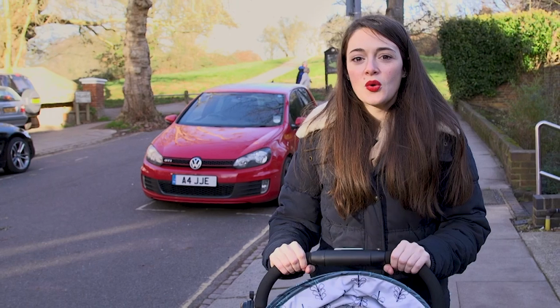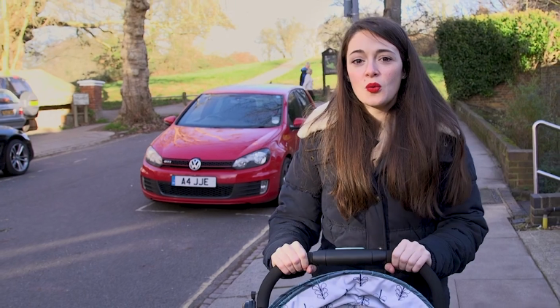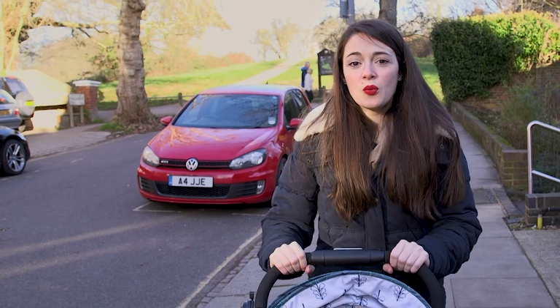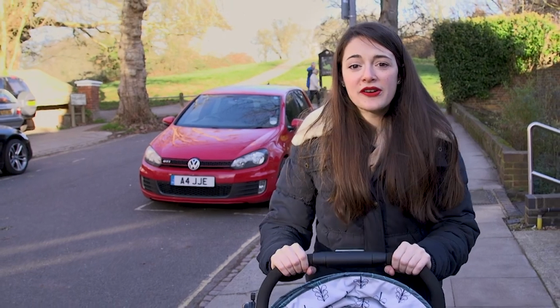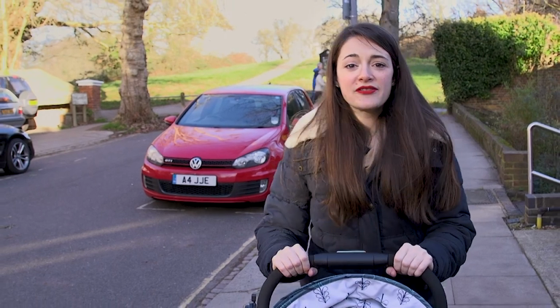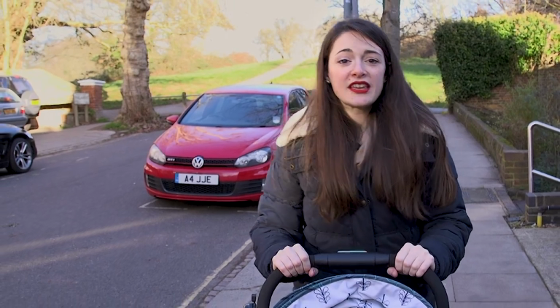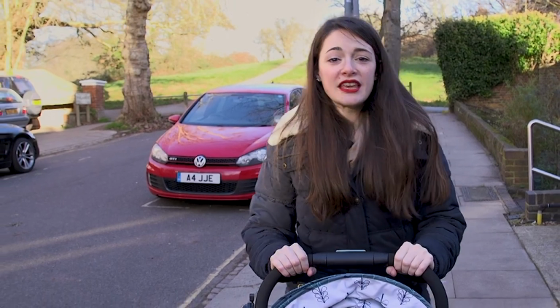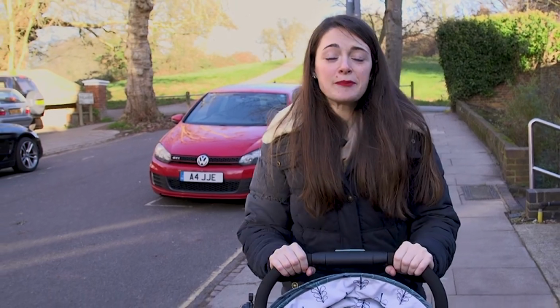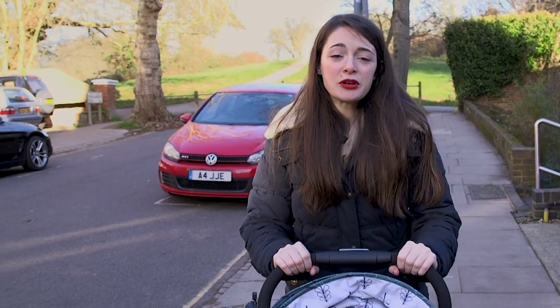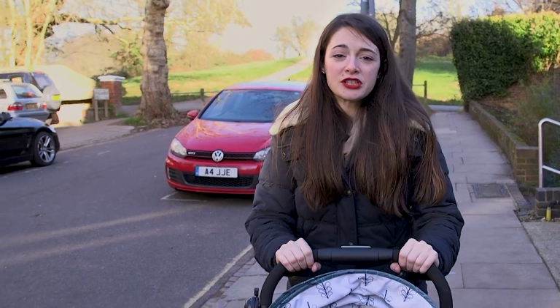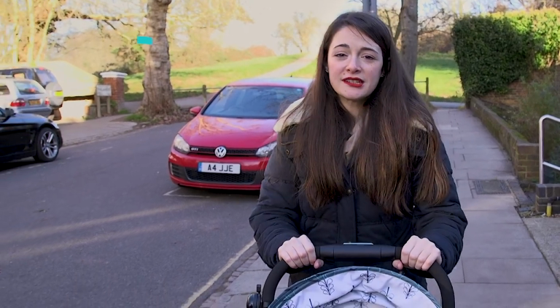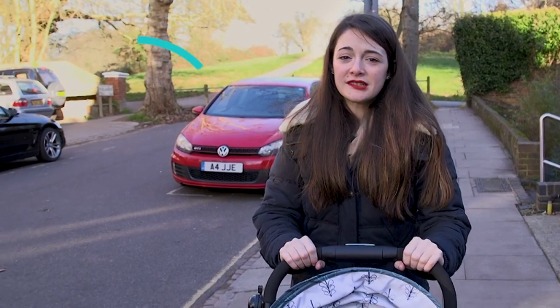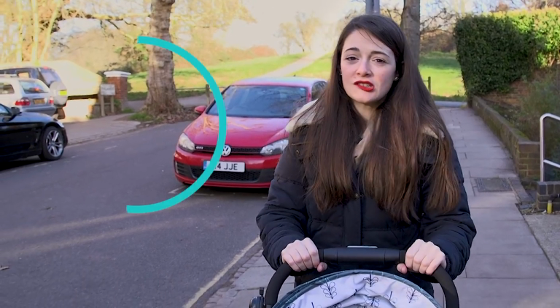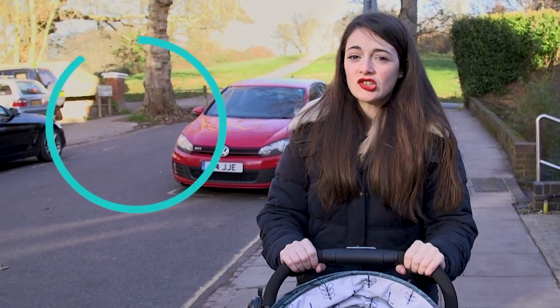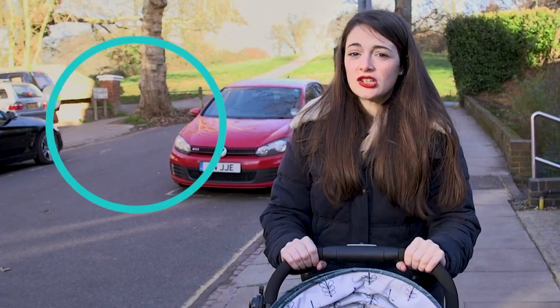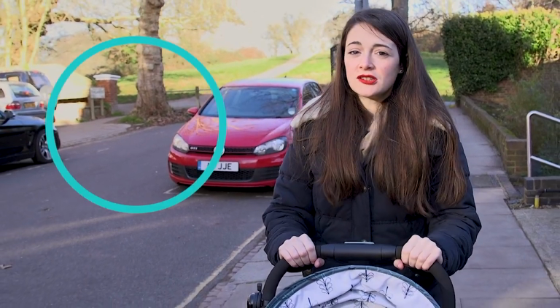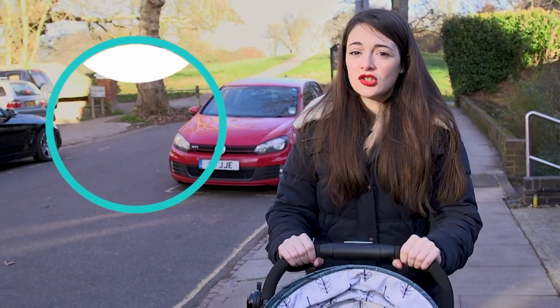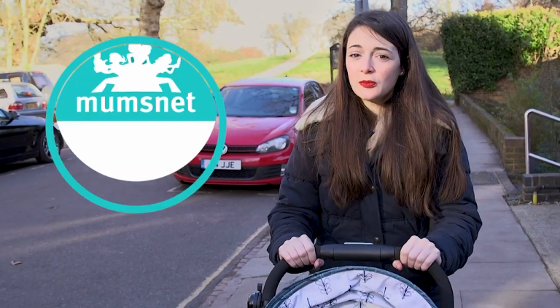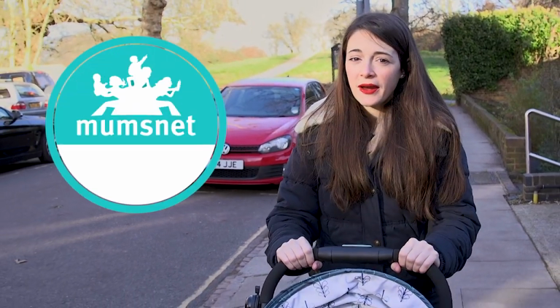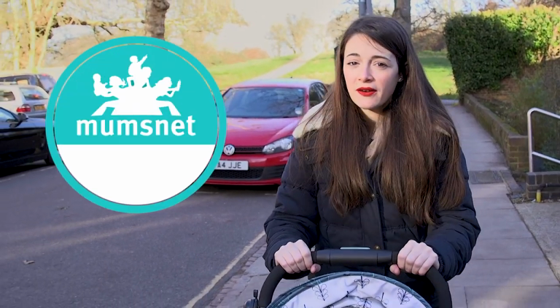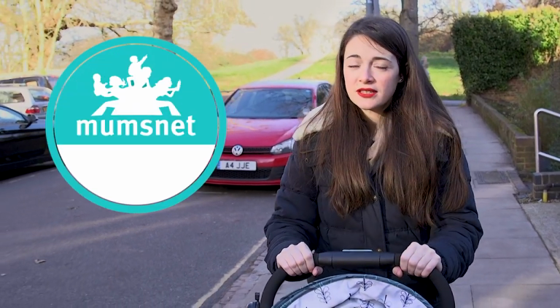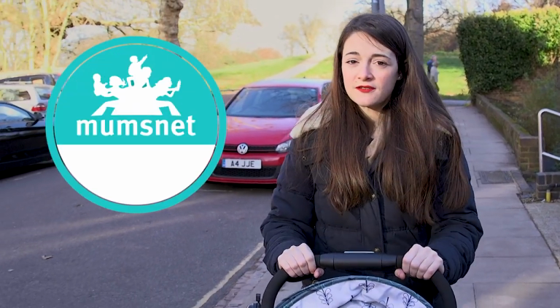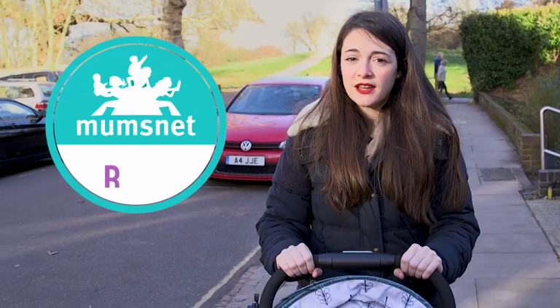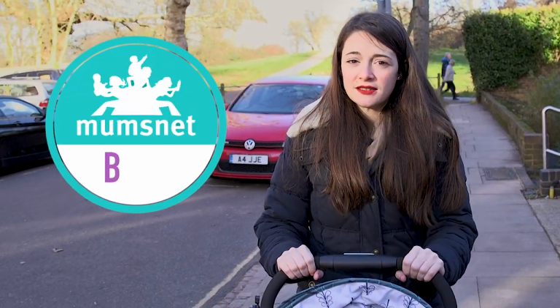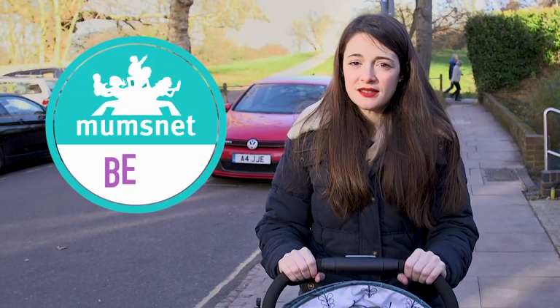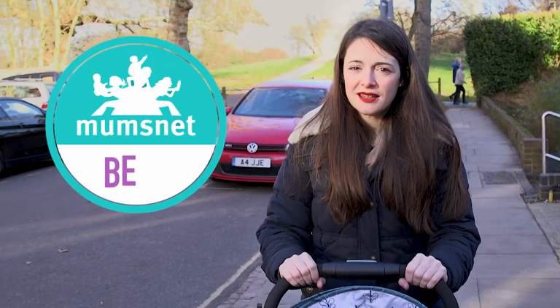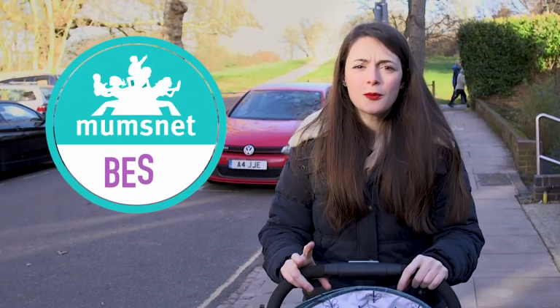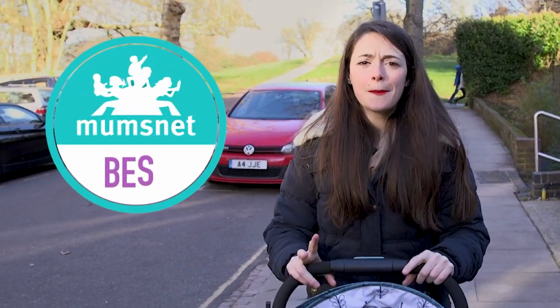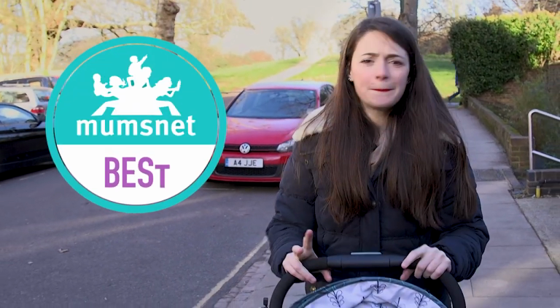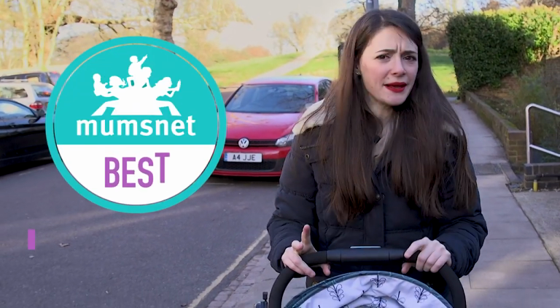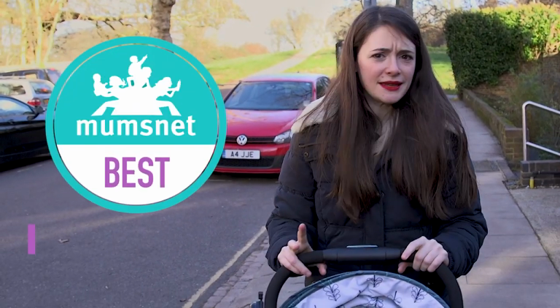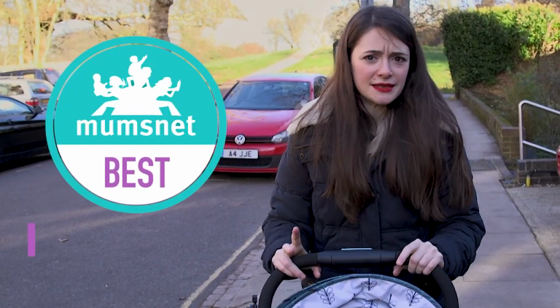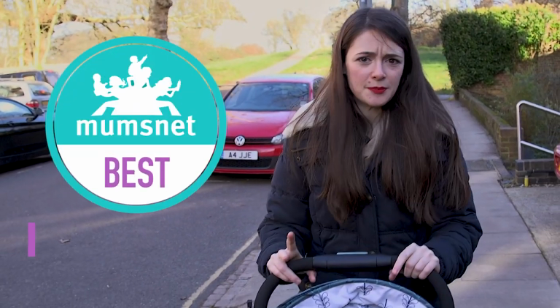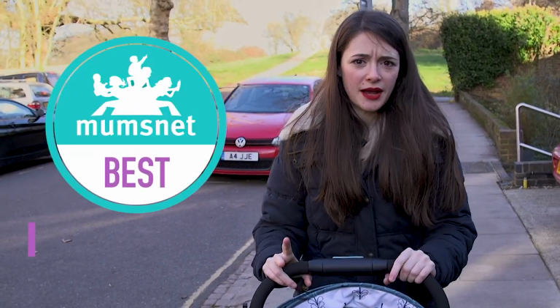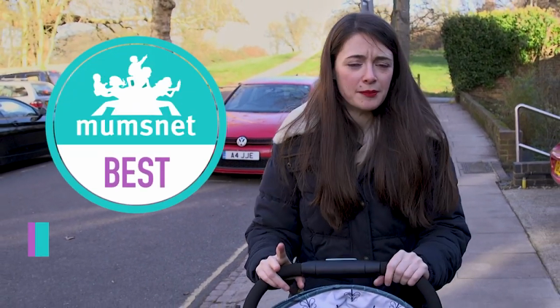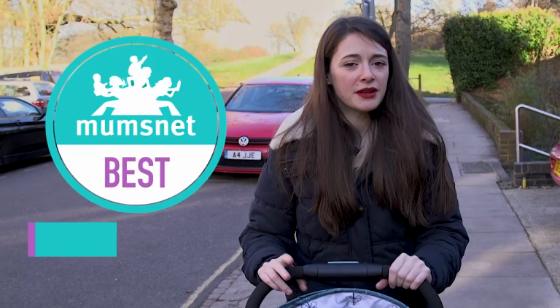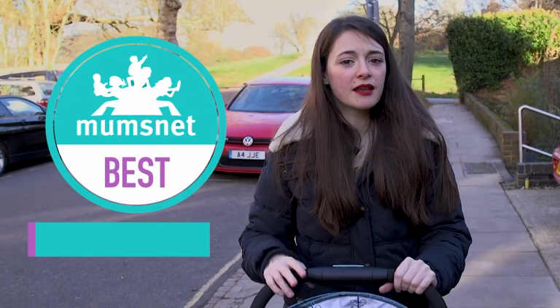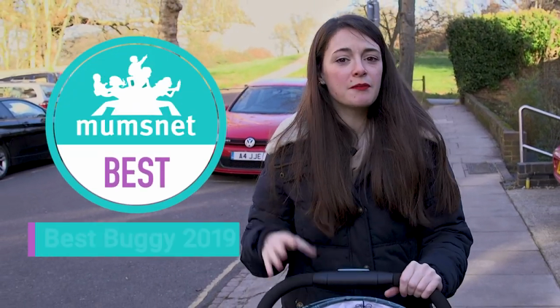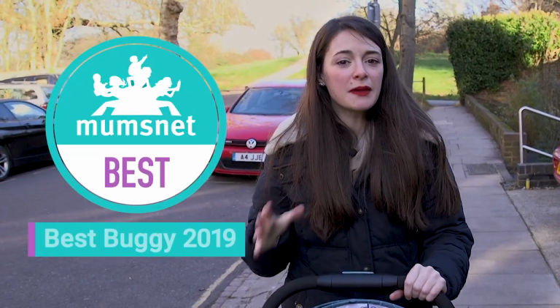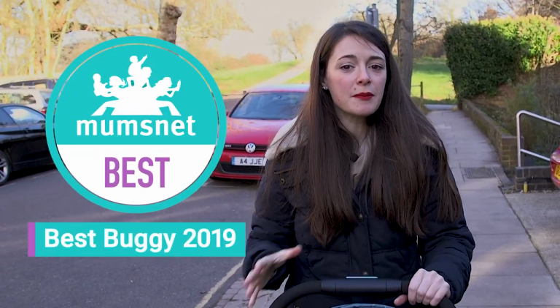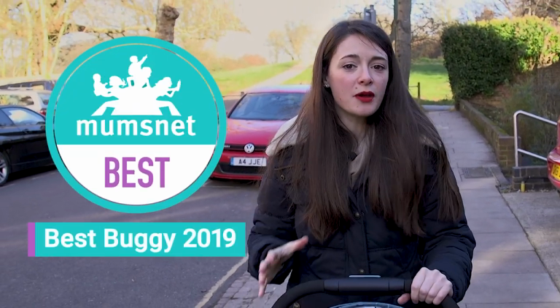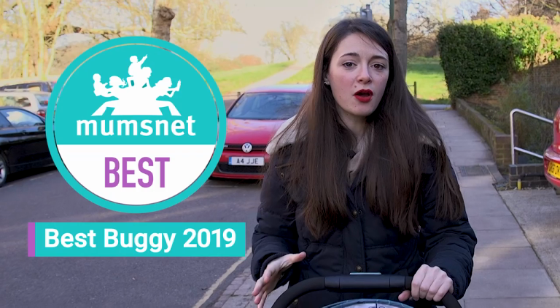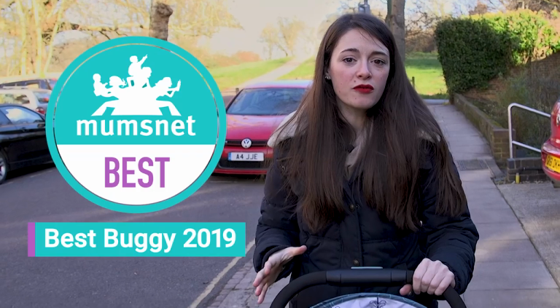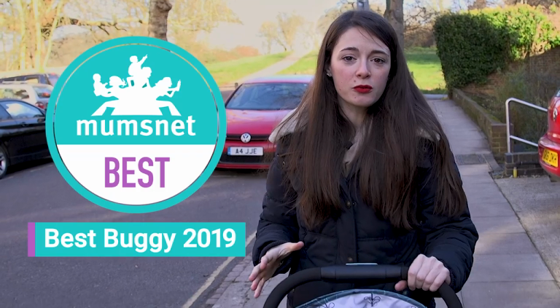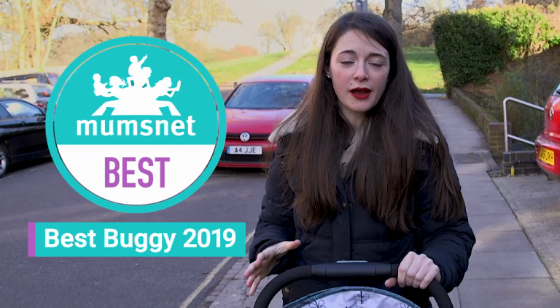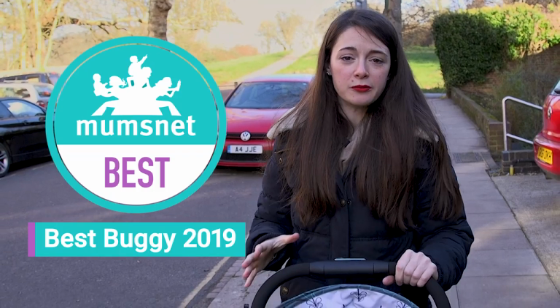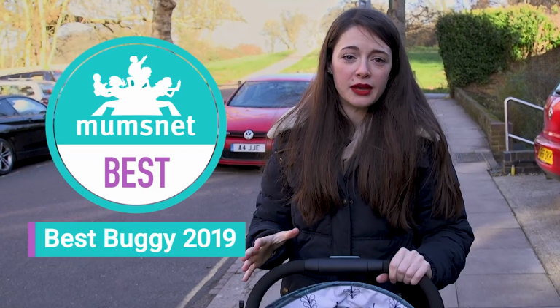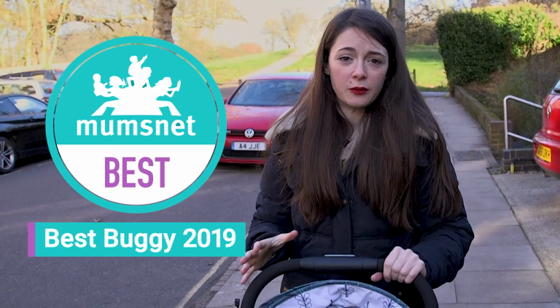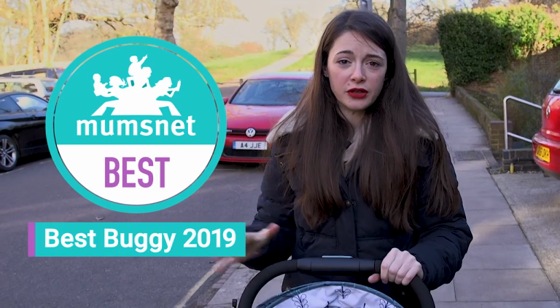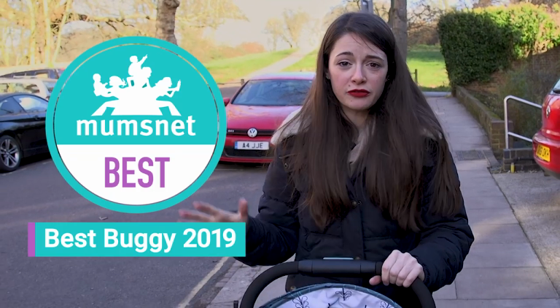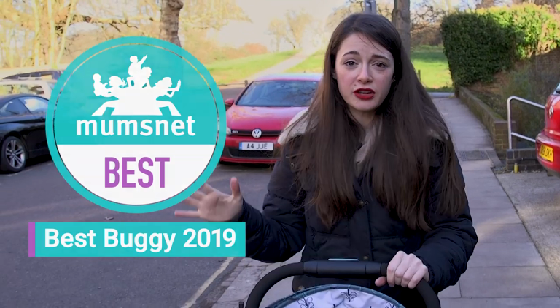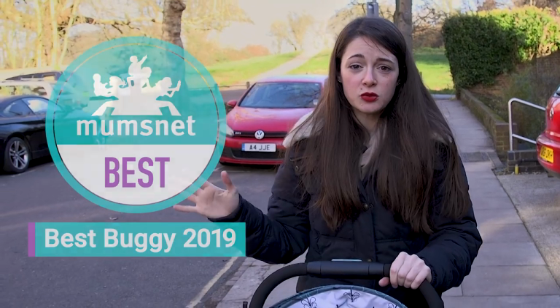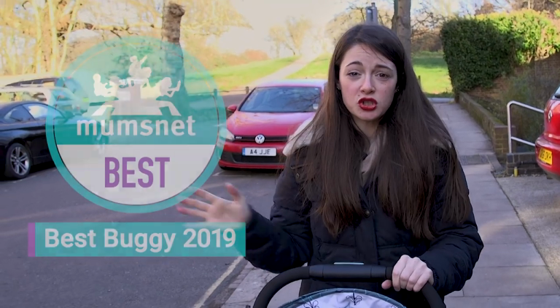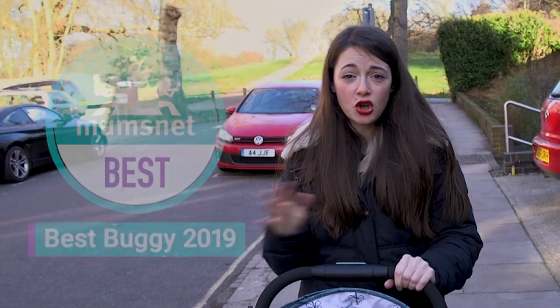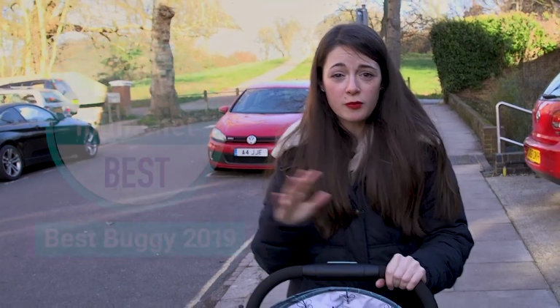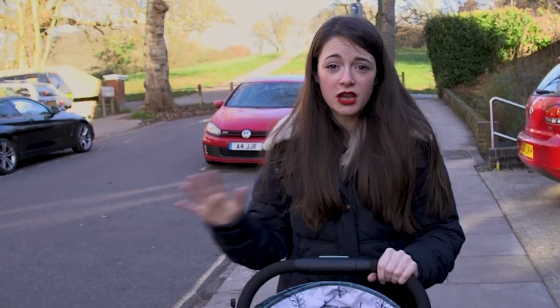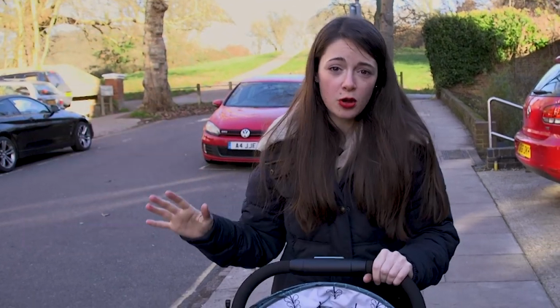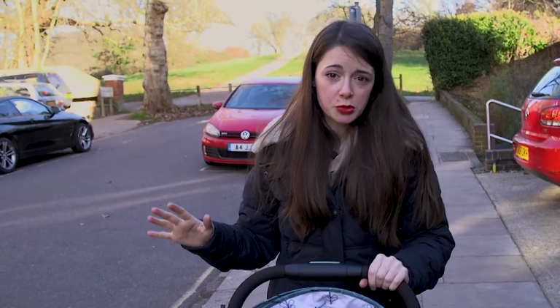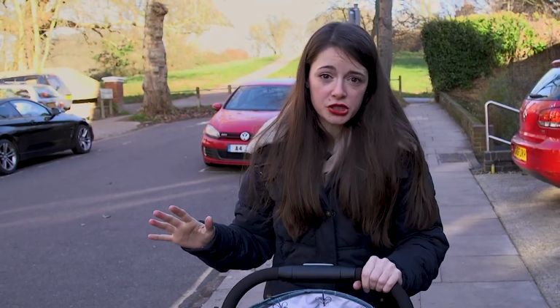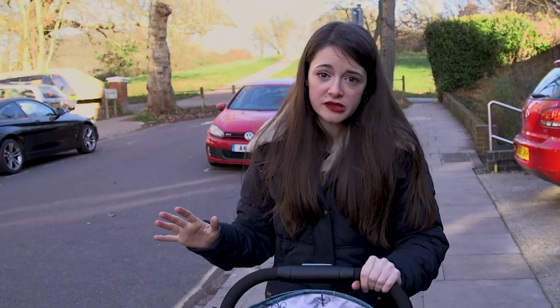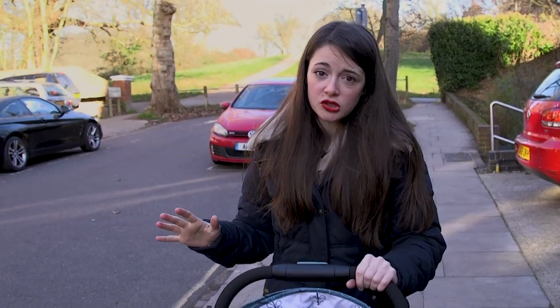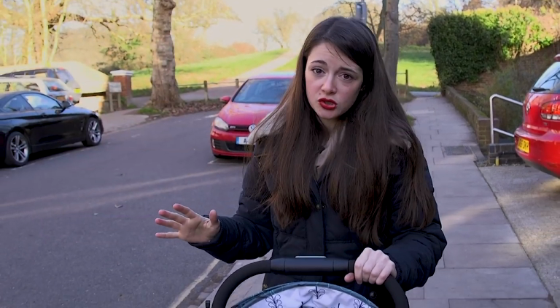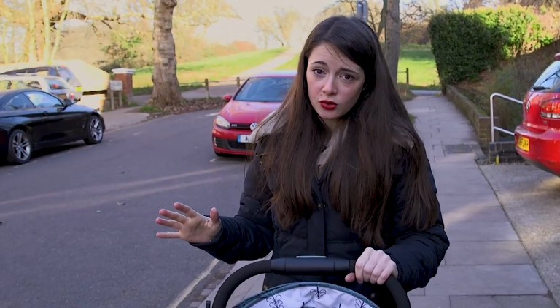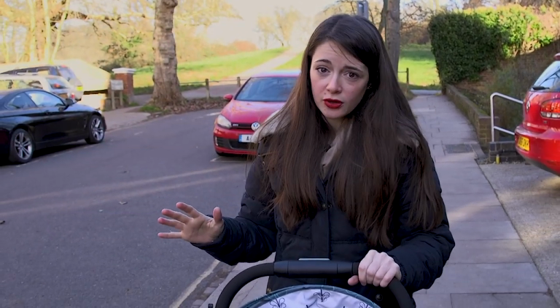One of the key purchasing decisions new parents face is what buggy to buy, but it can be a bit overwhelming when you're faced with so many options in store.